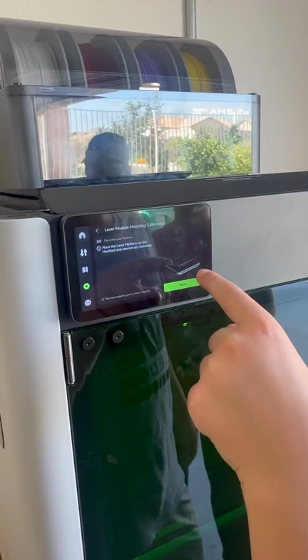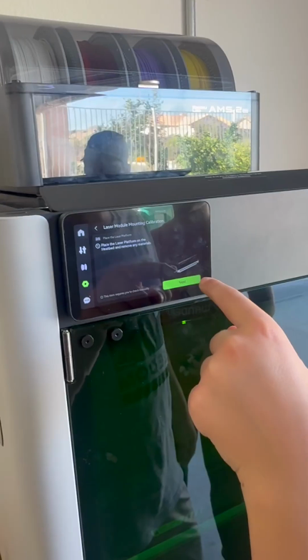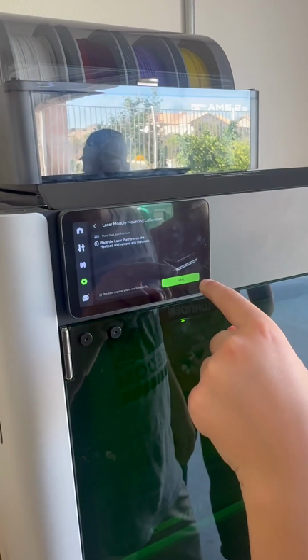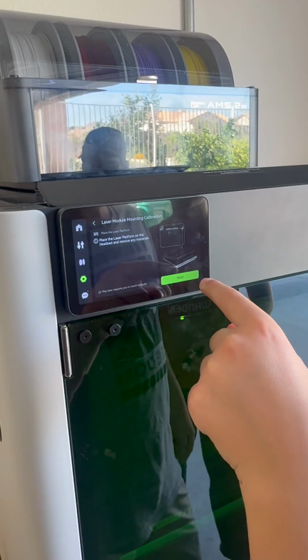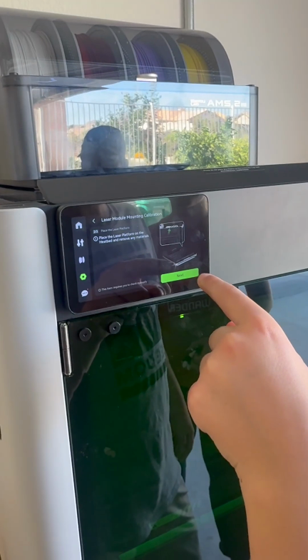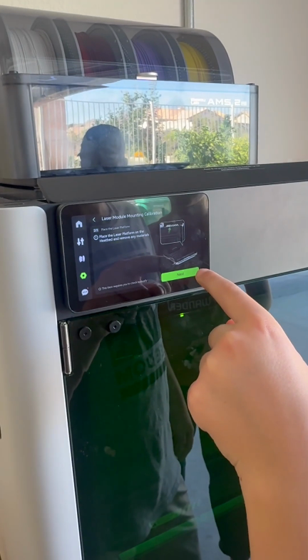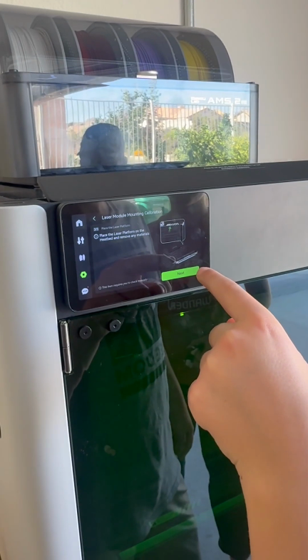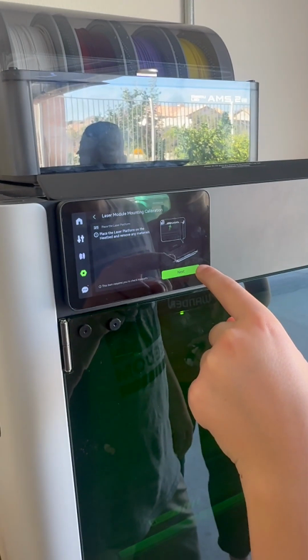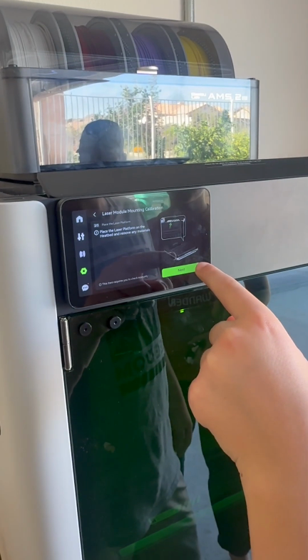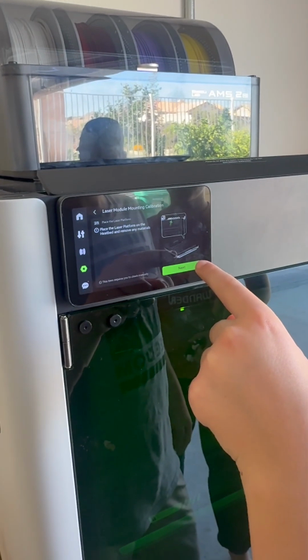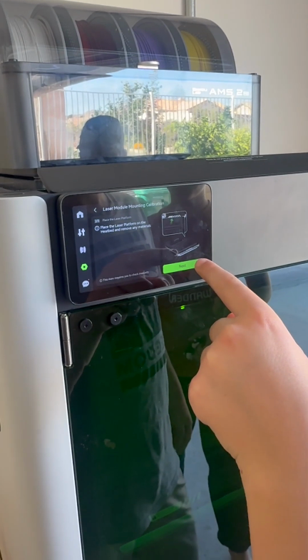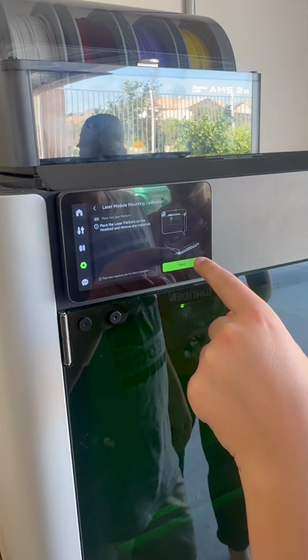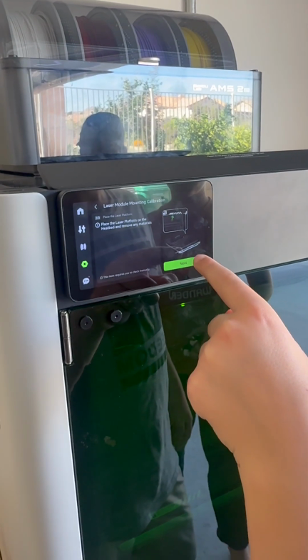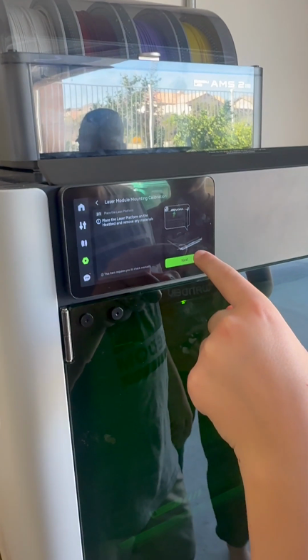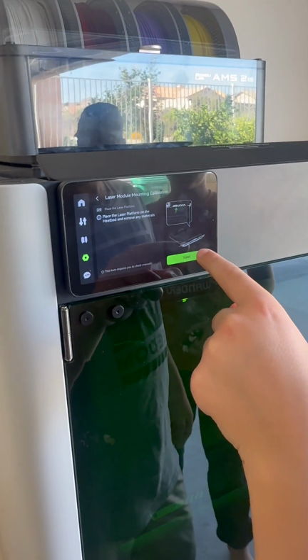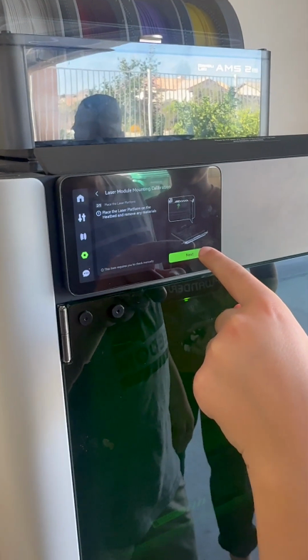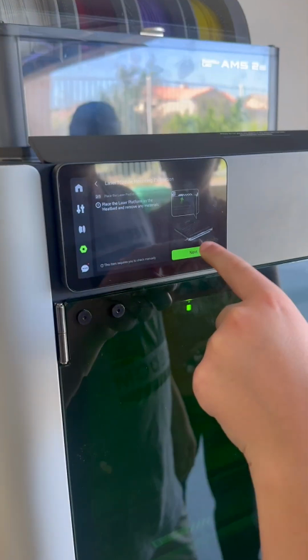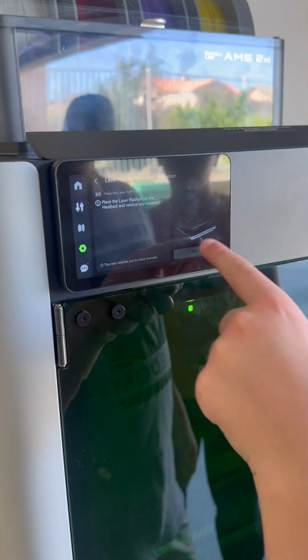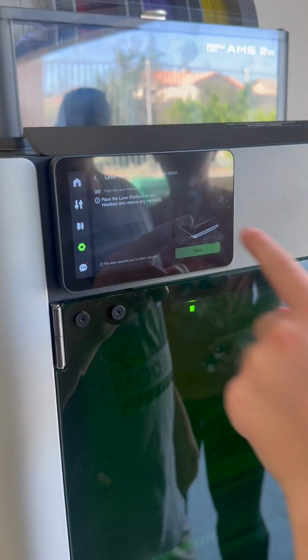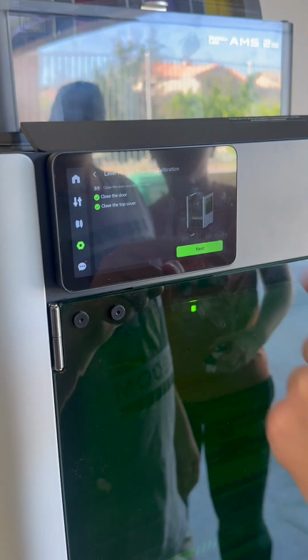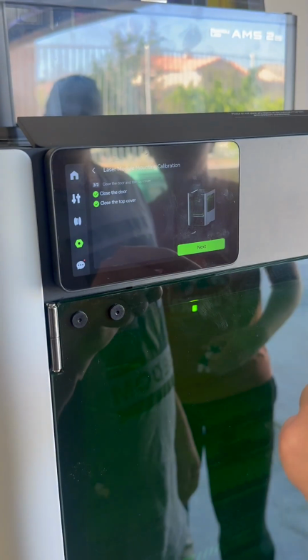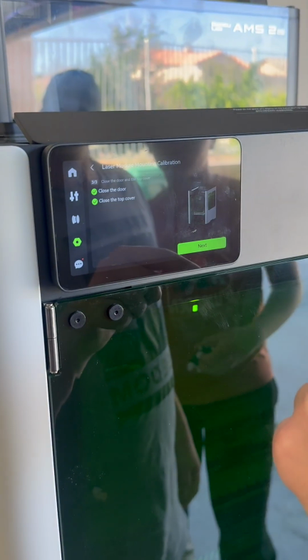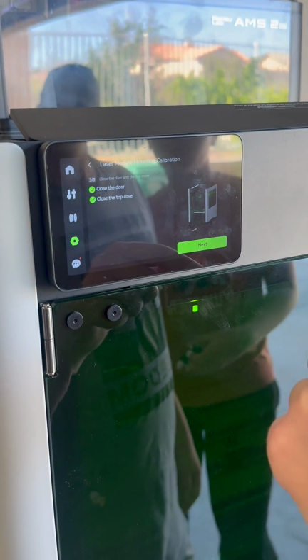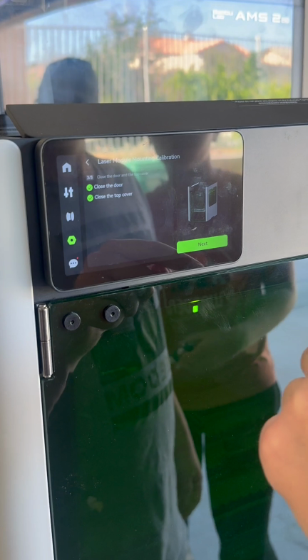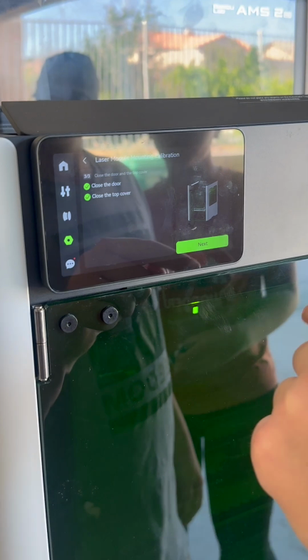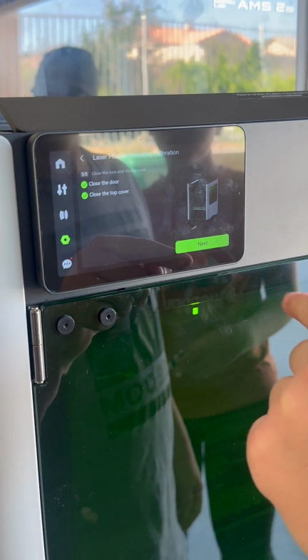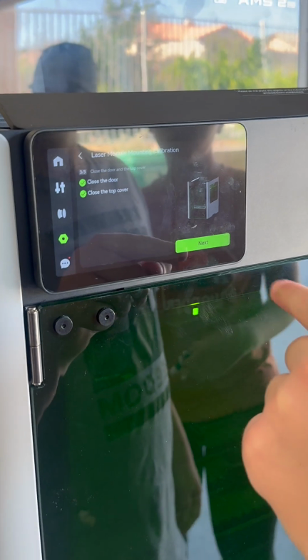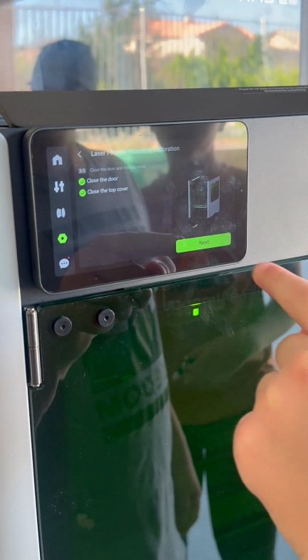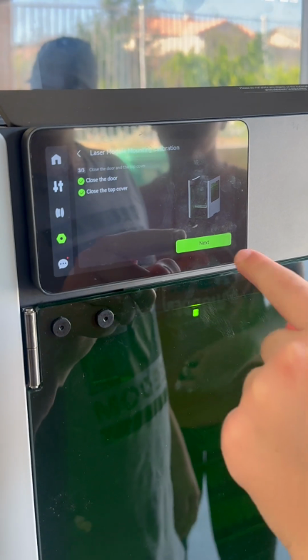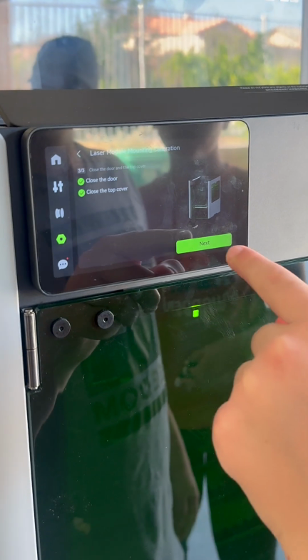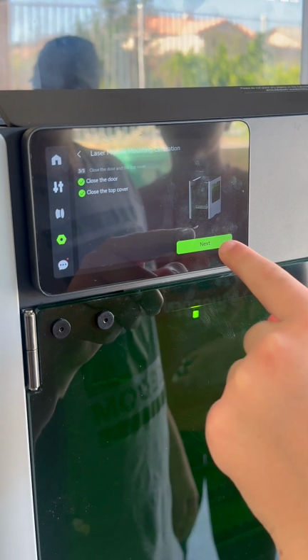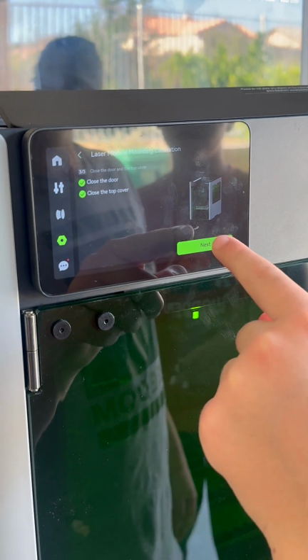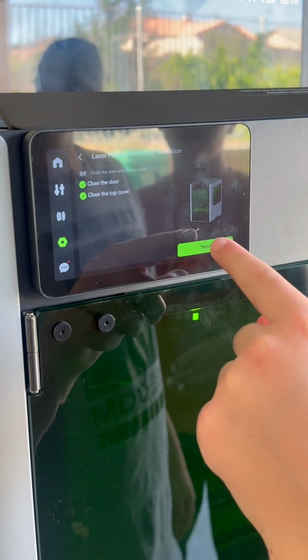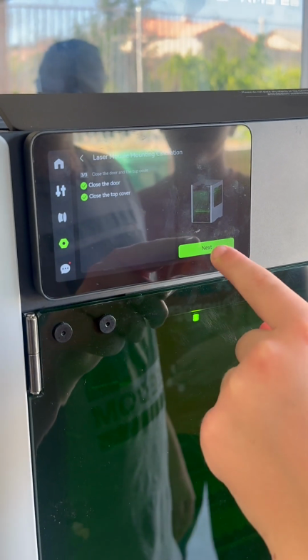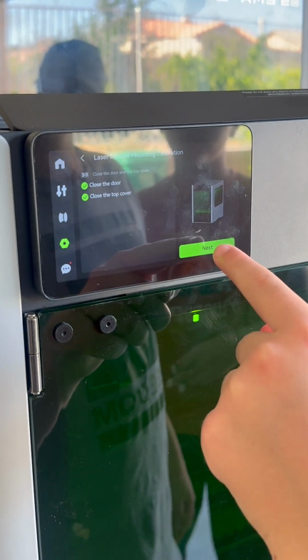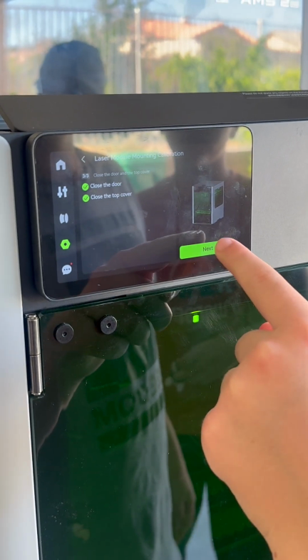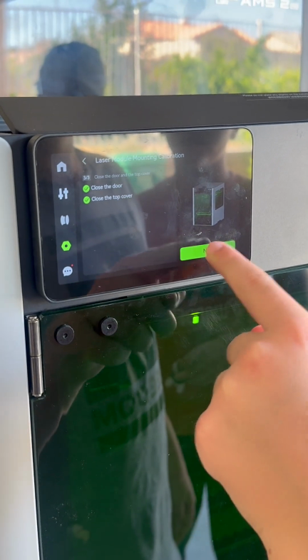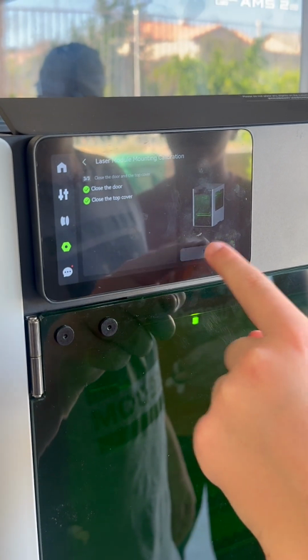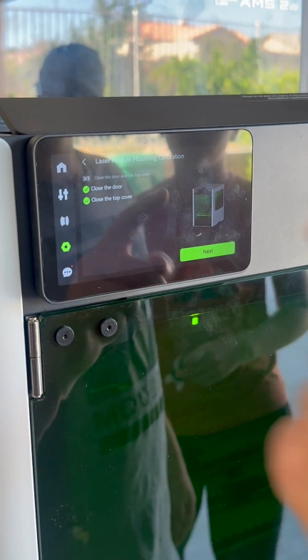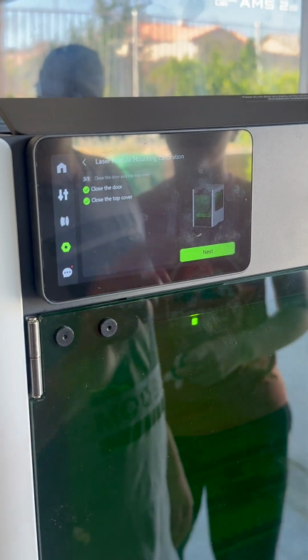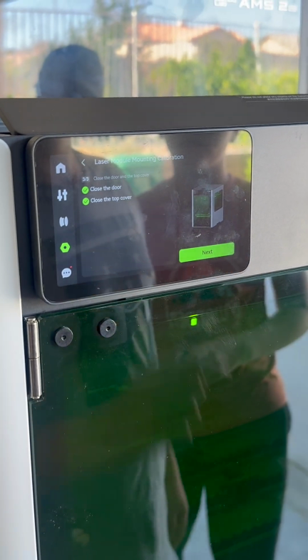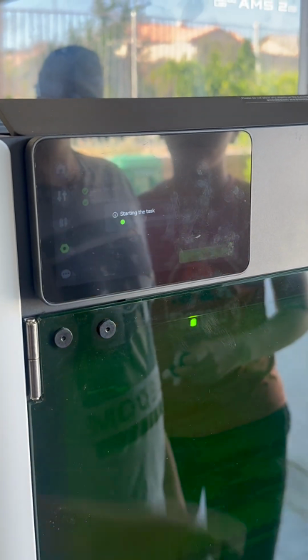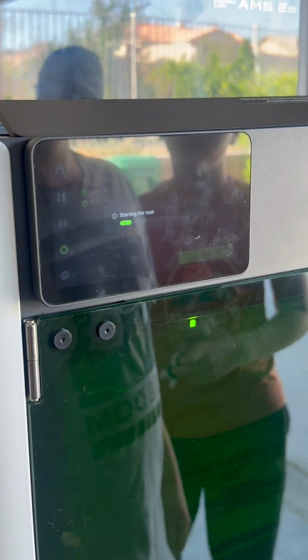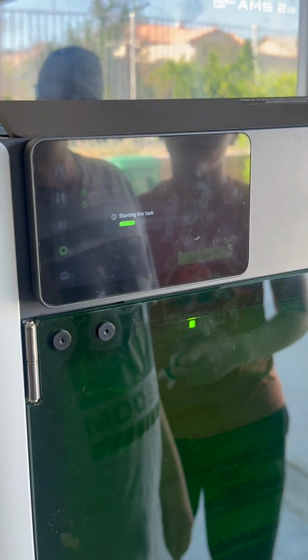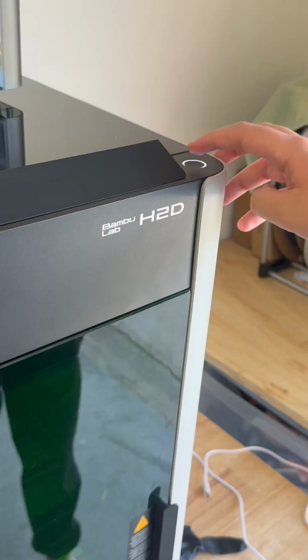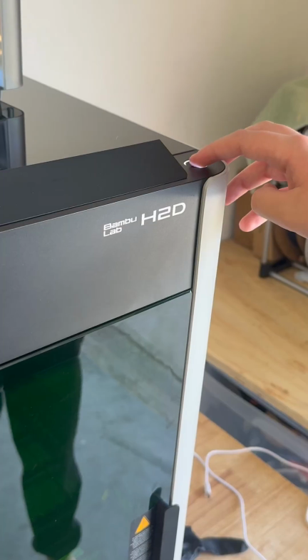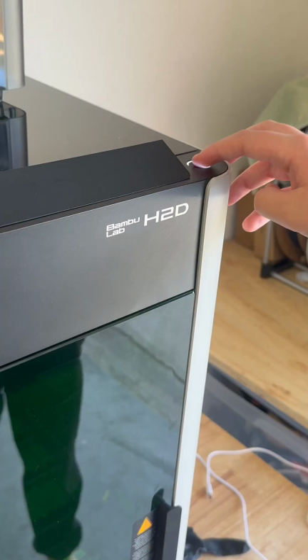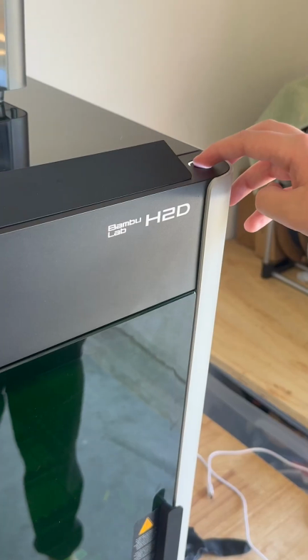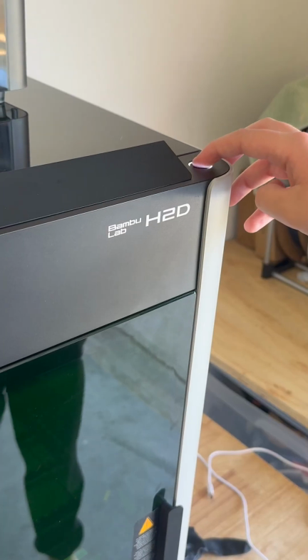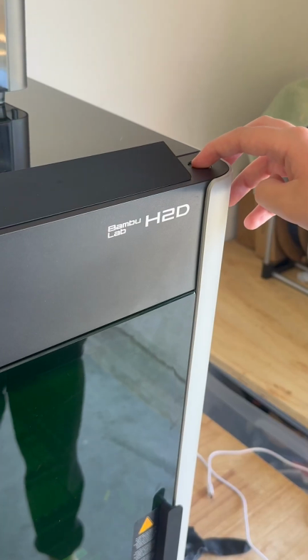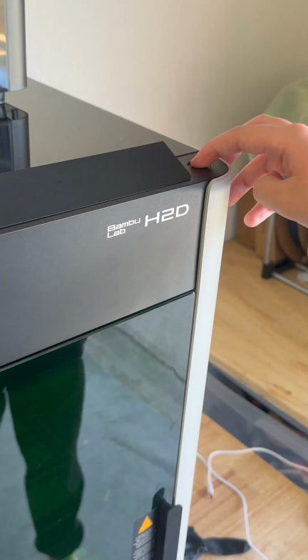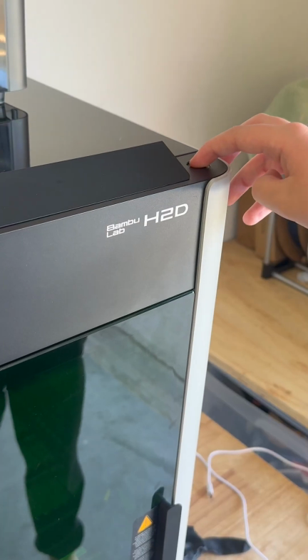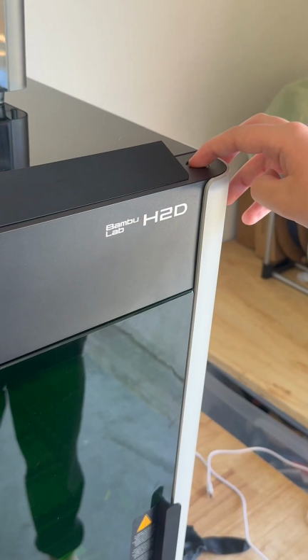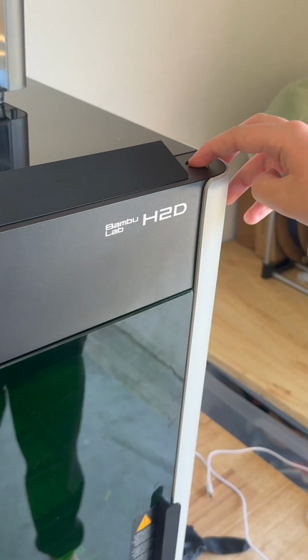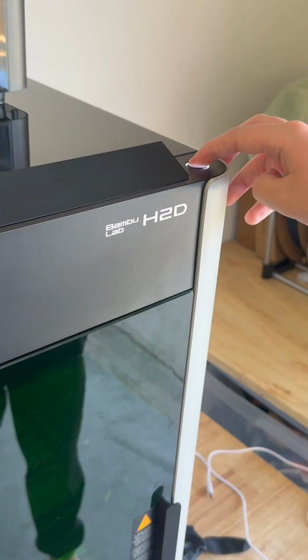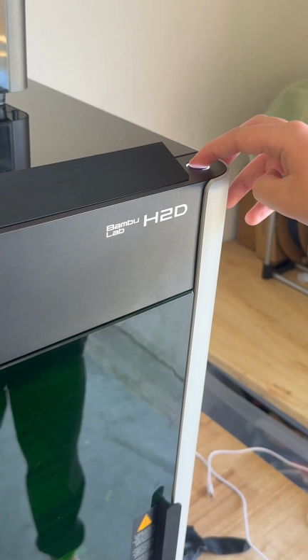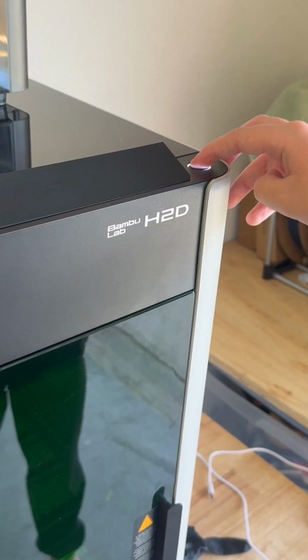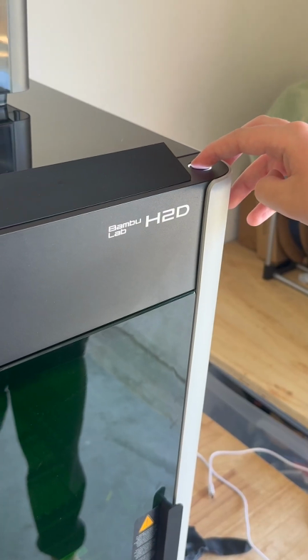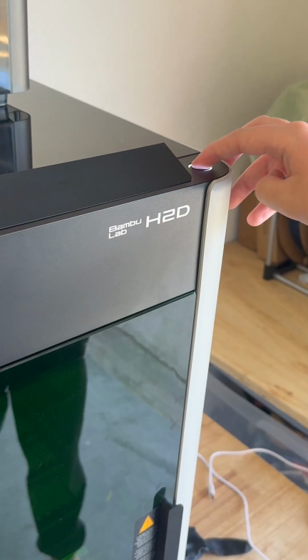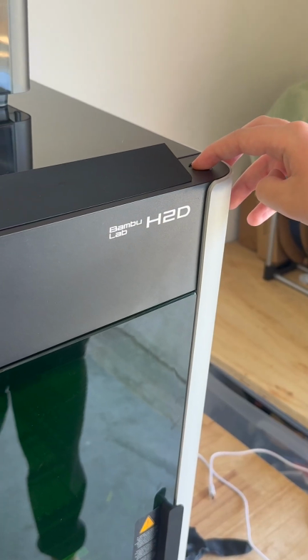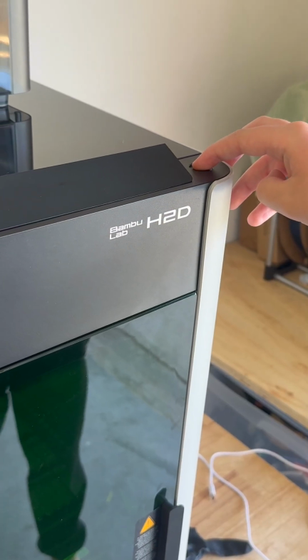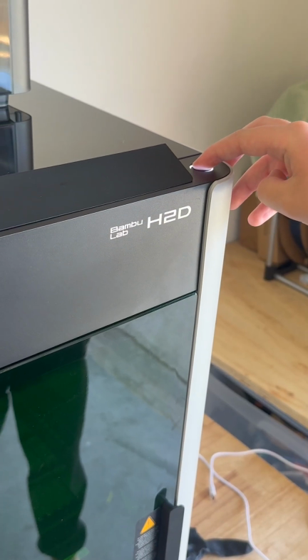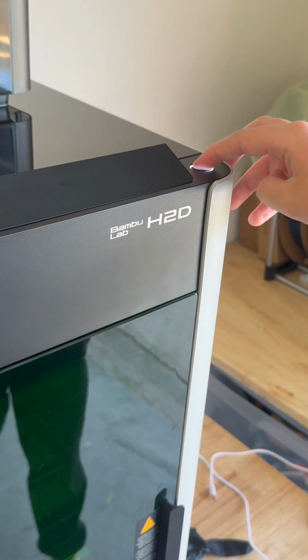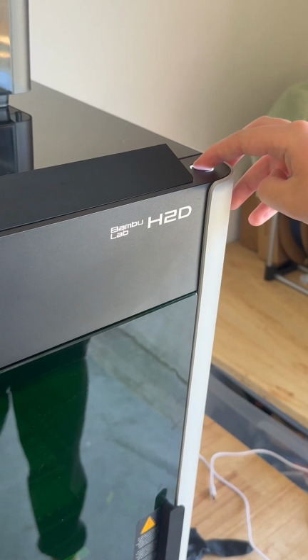Now you can follow the prompts on your H2D screen to calibrate the laser. This only takes about 2 minutes and you will be ready to laser.